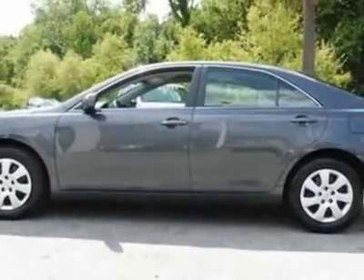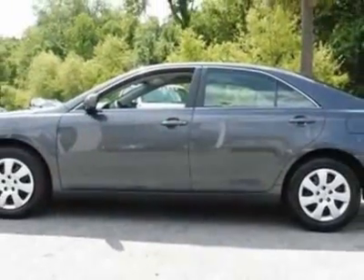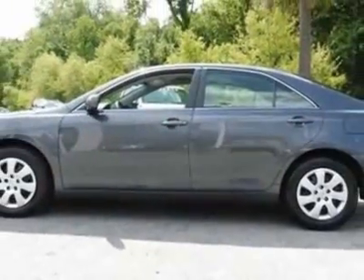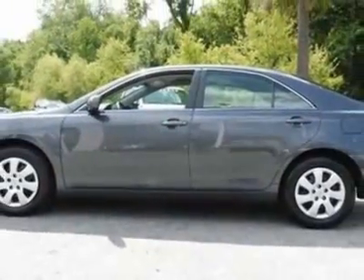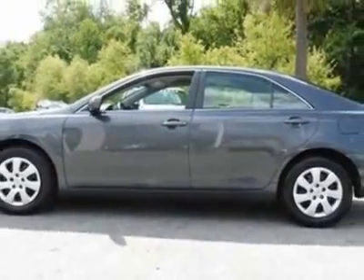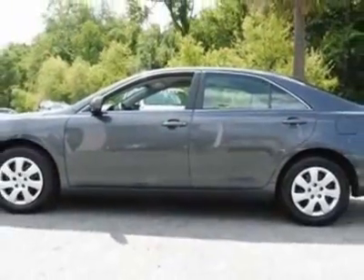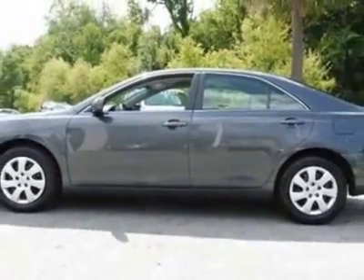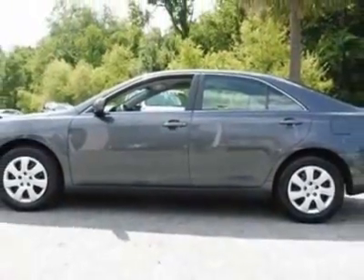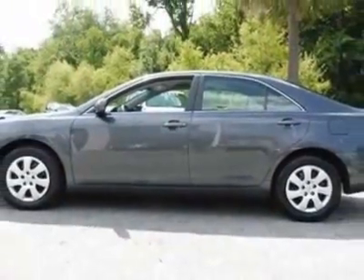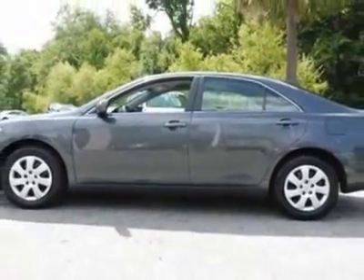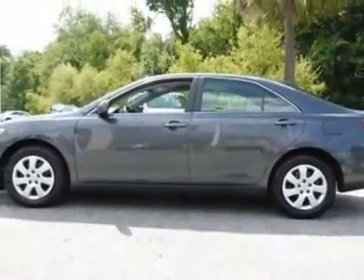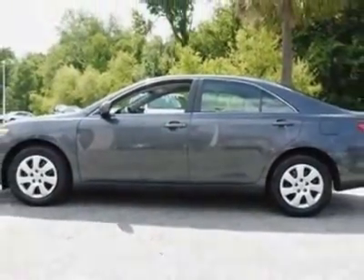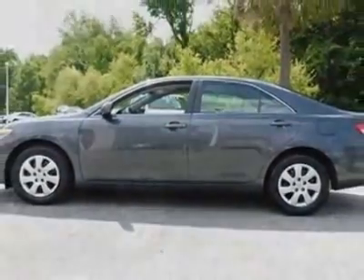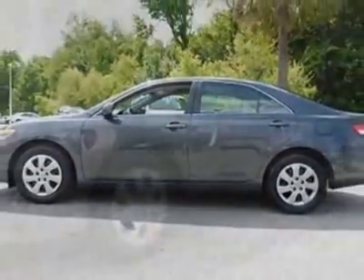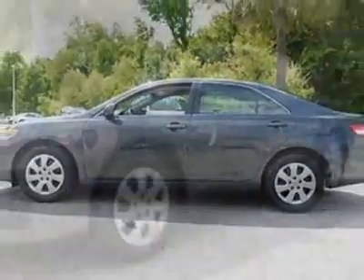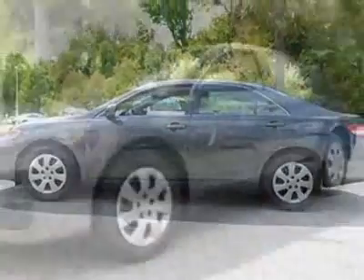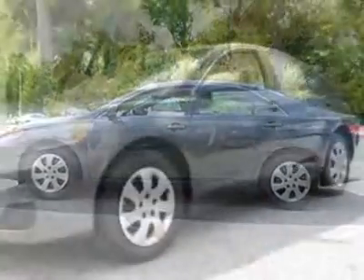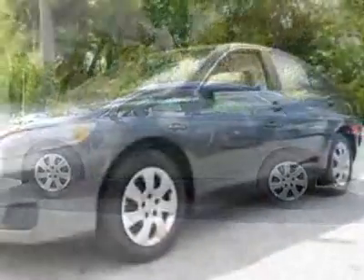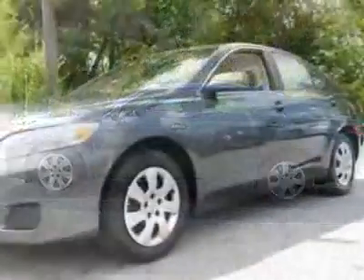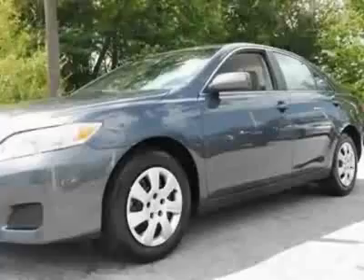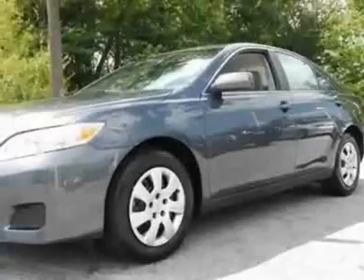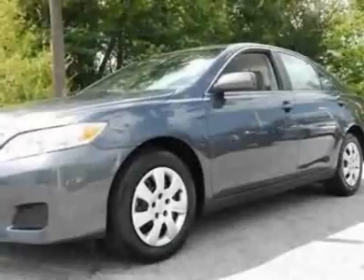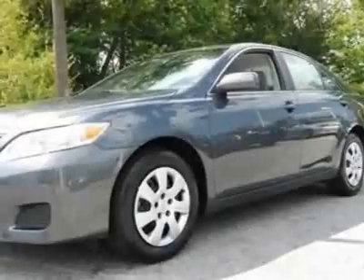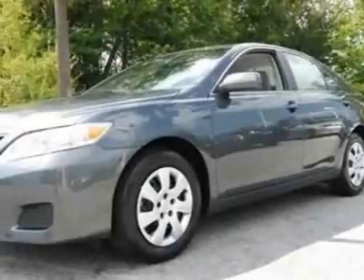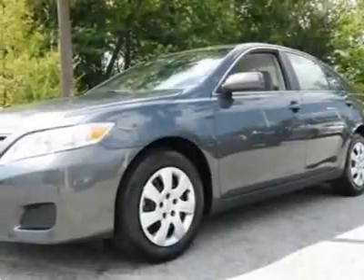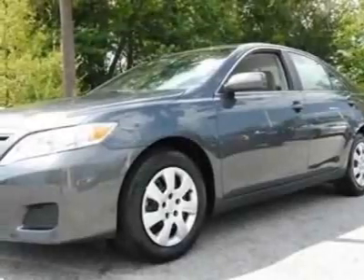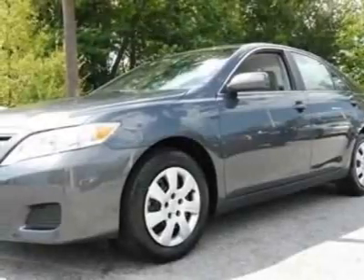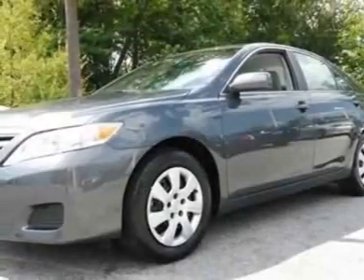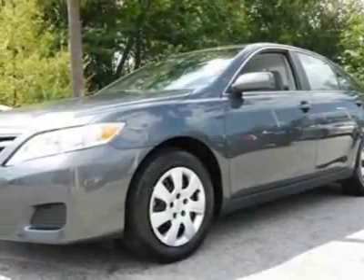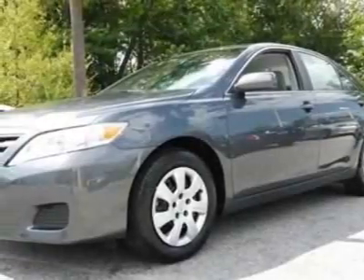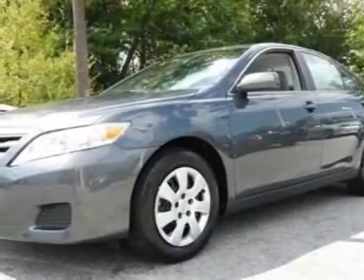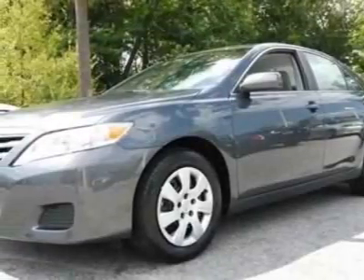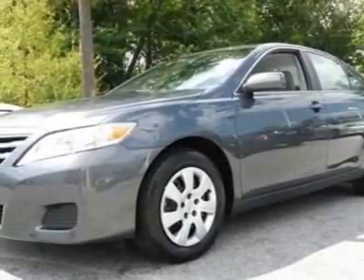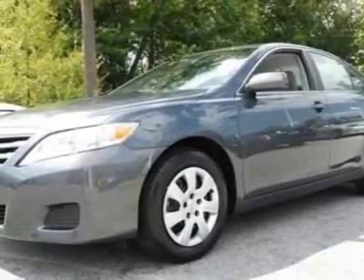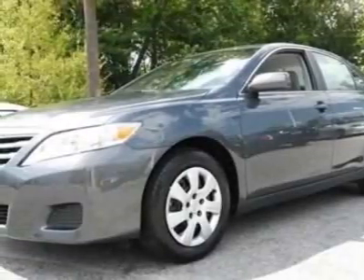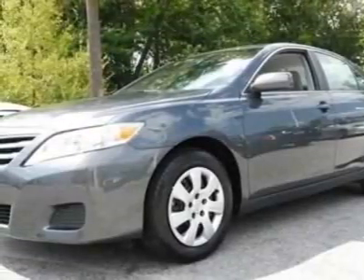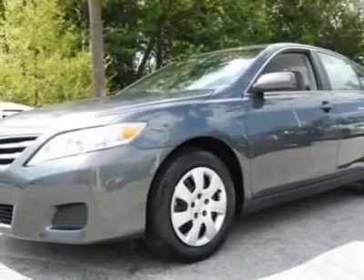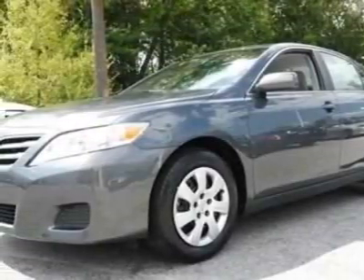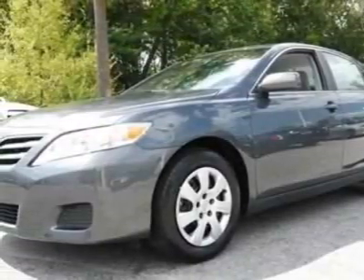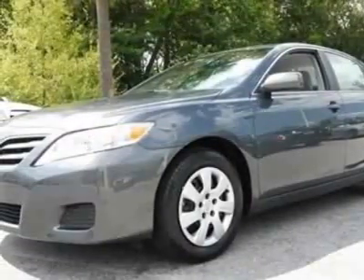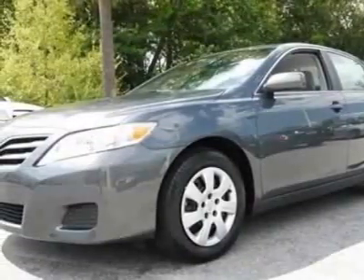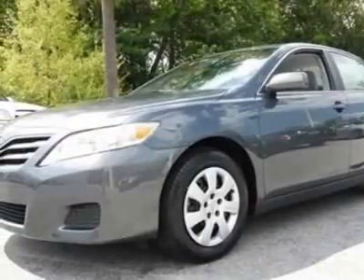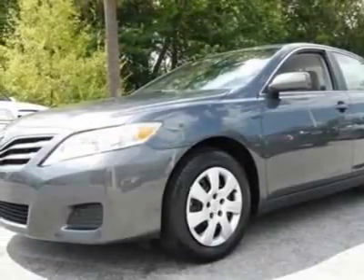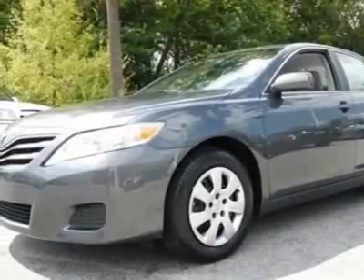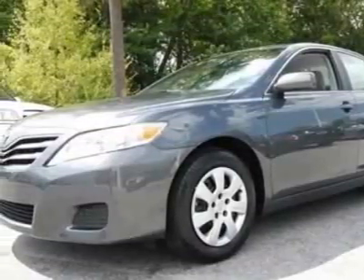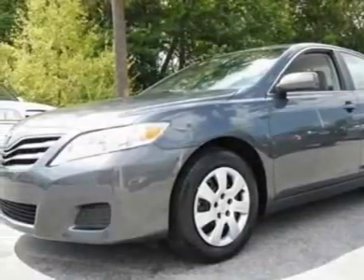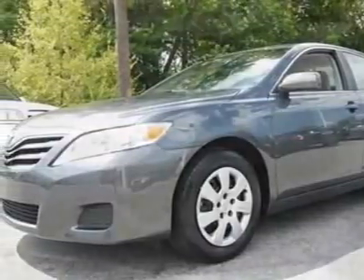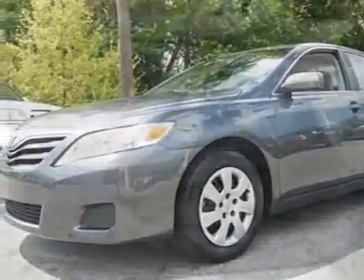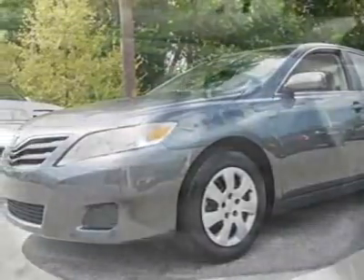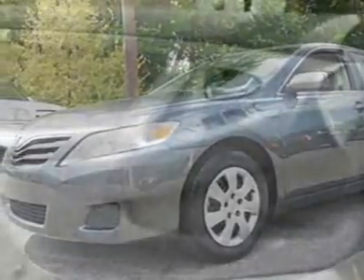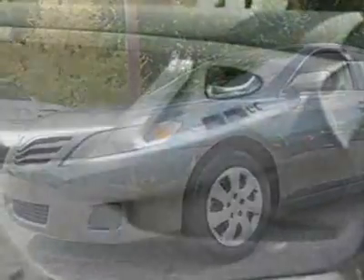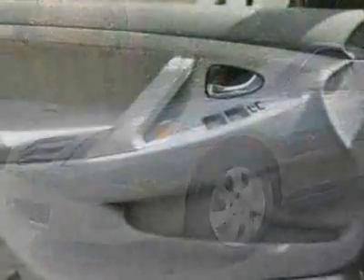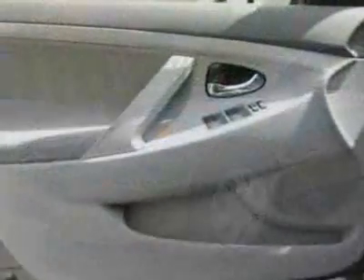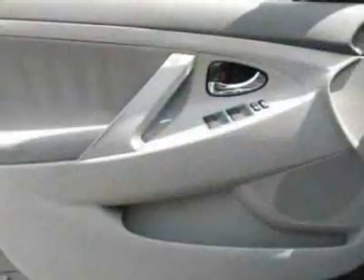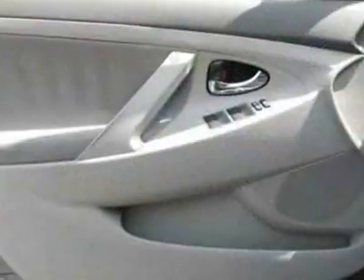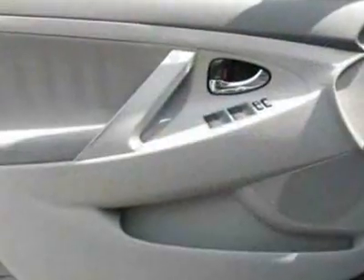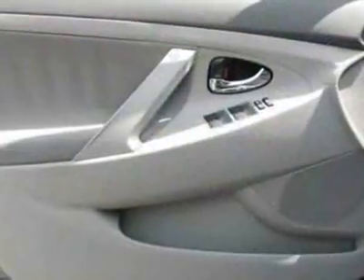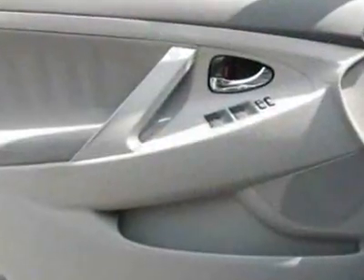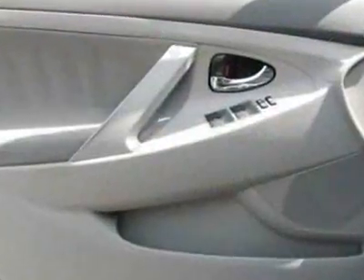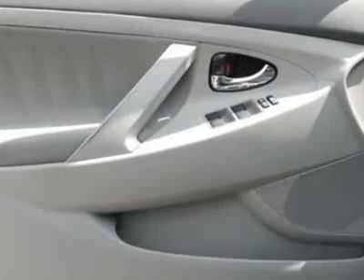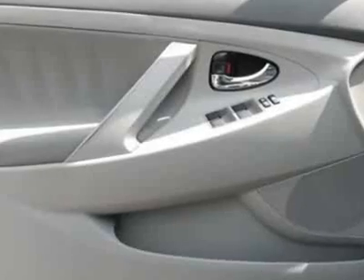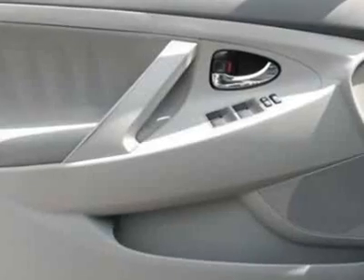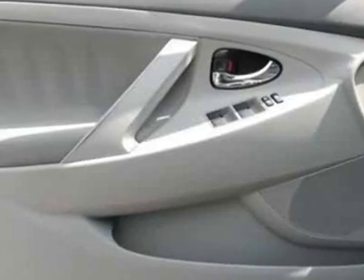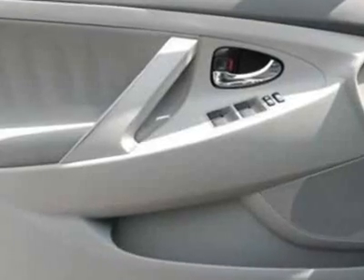Call 888-658-4271 or email our friendly sales staff today to schedule a test drive.